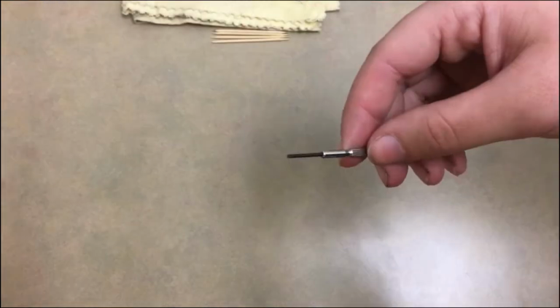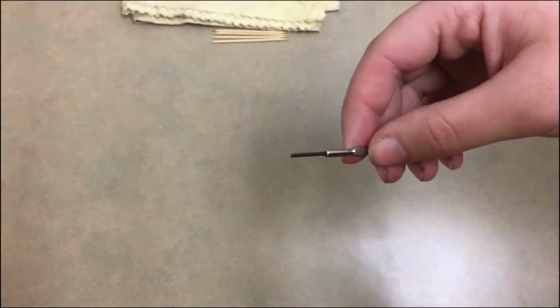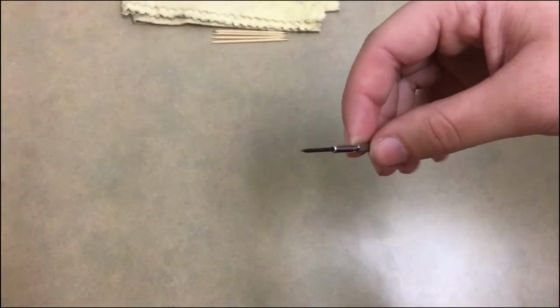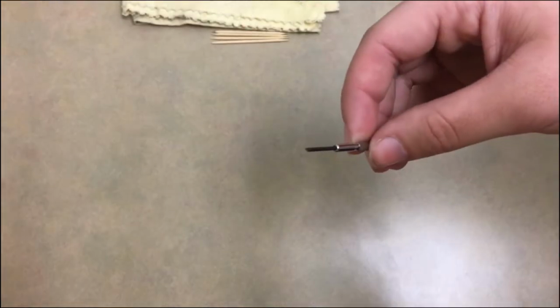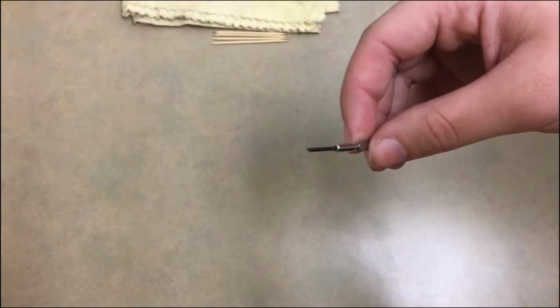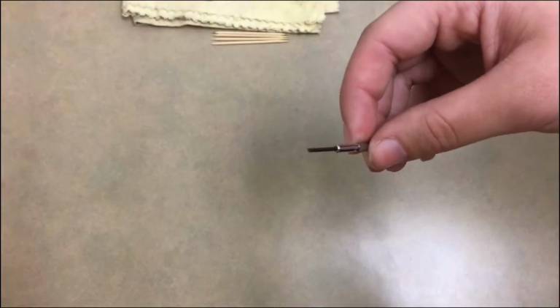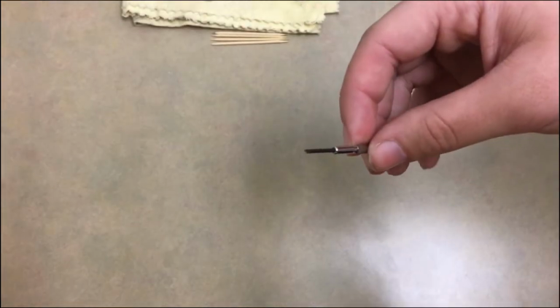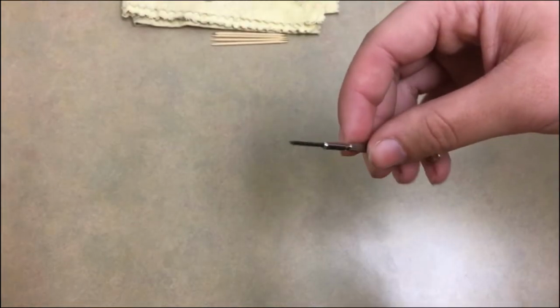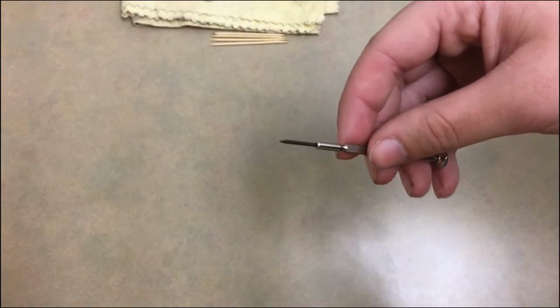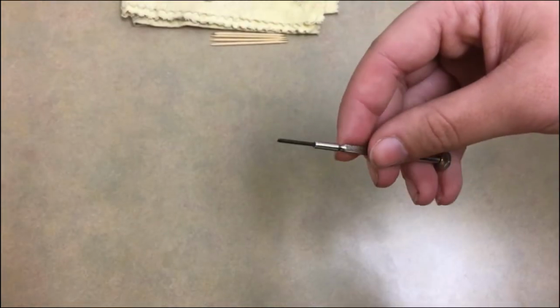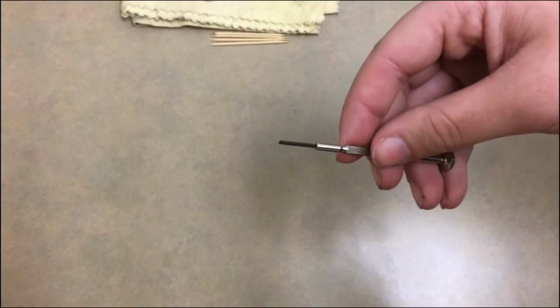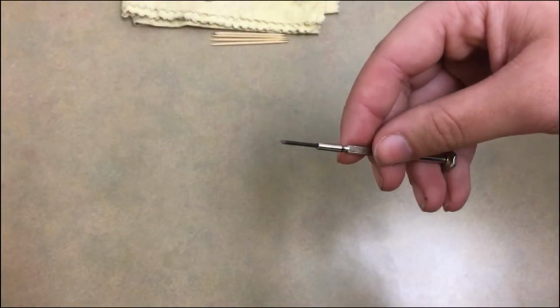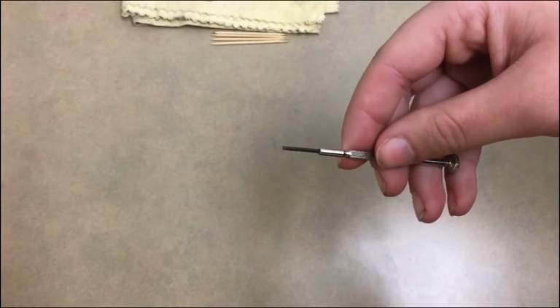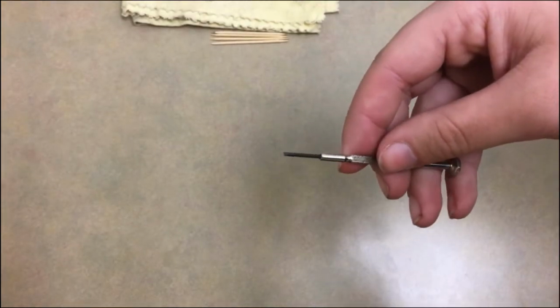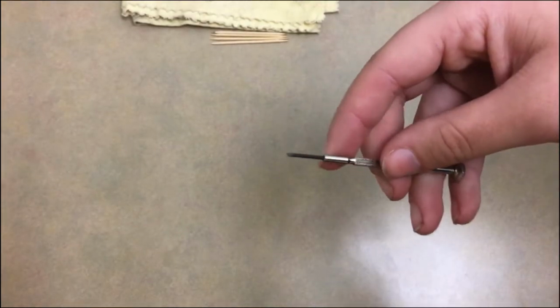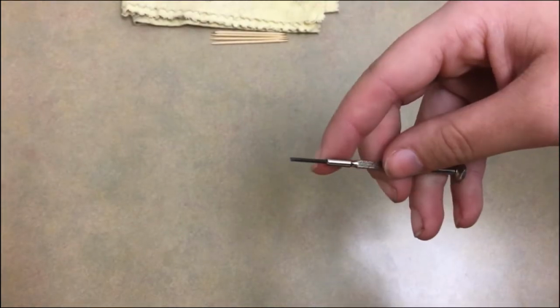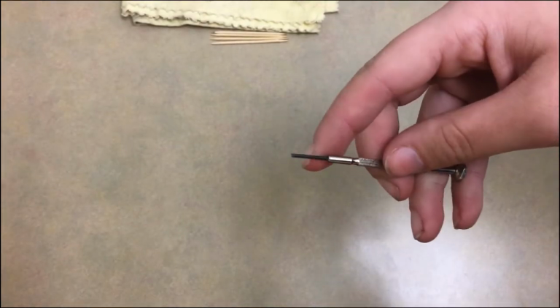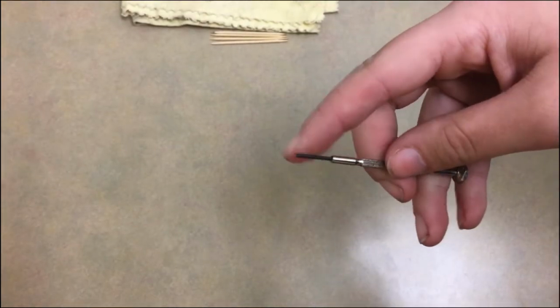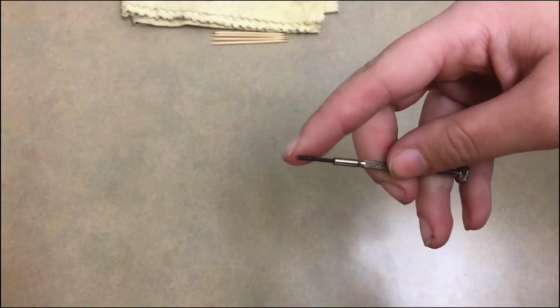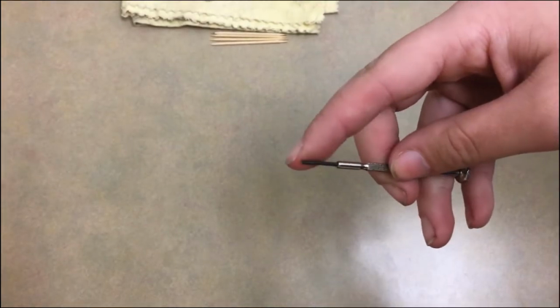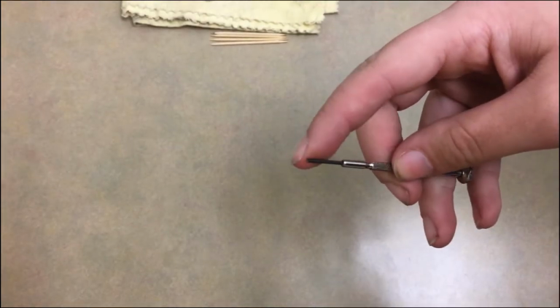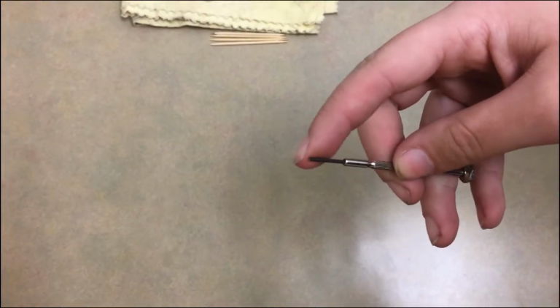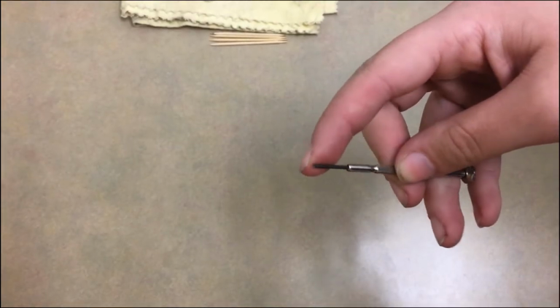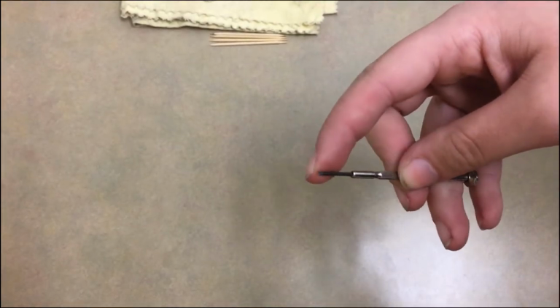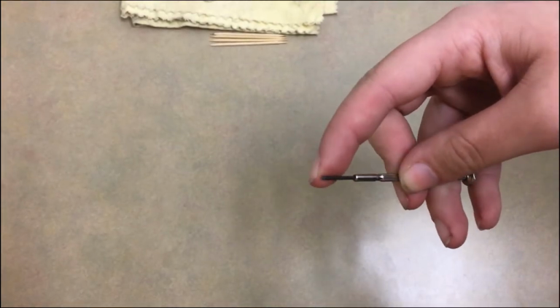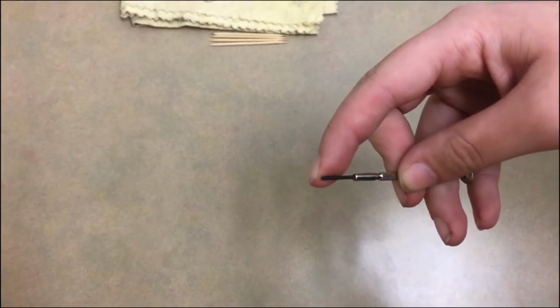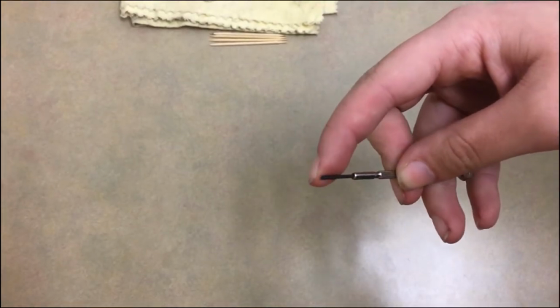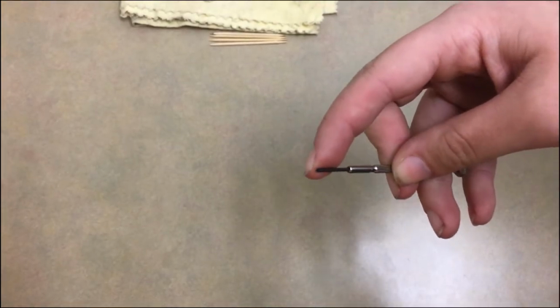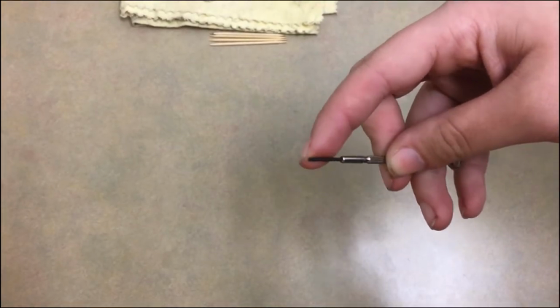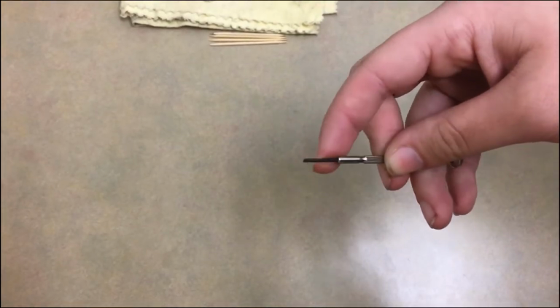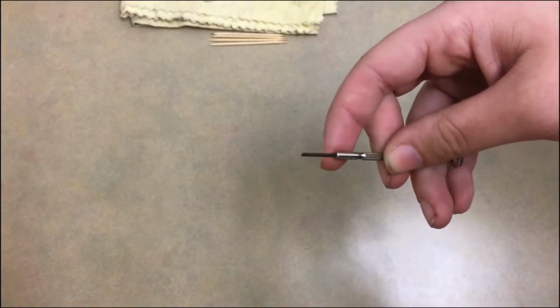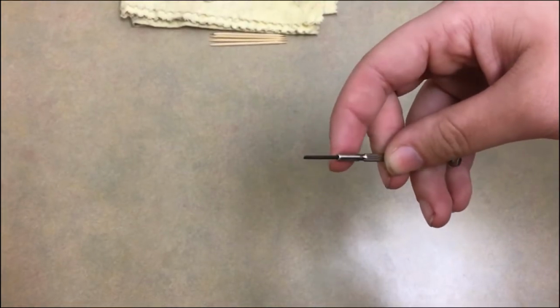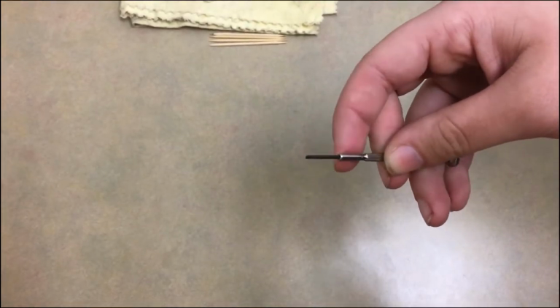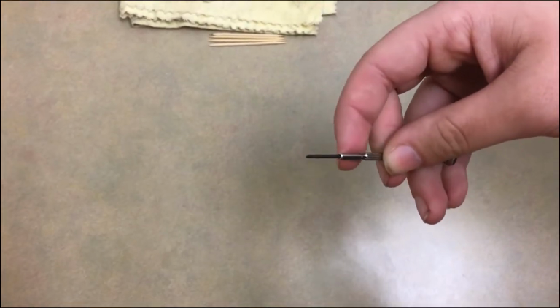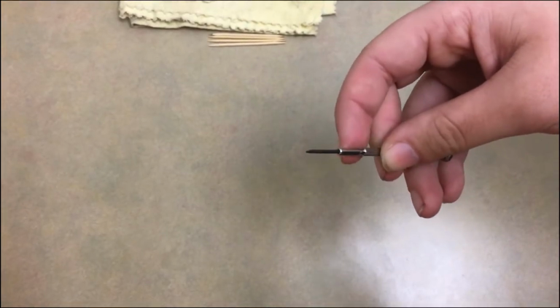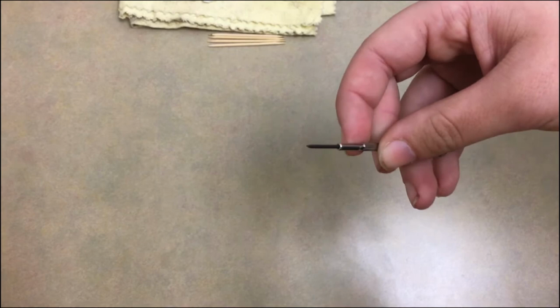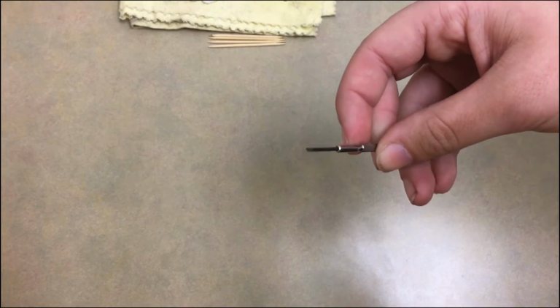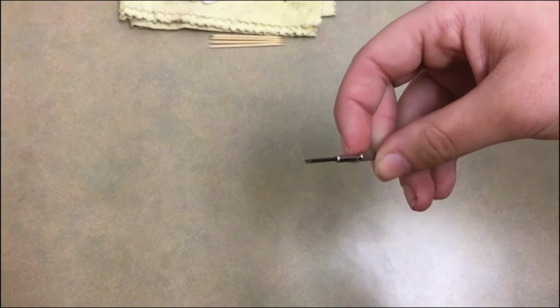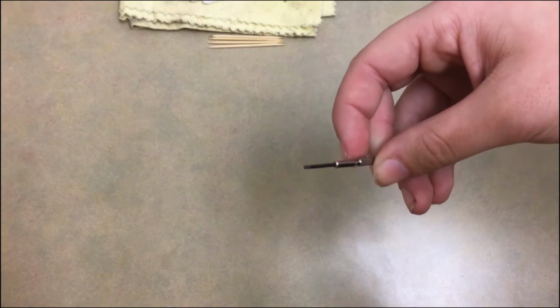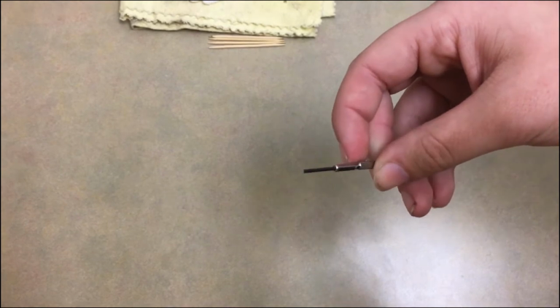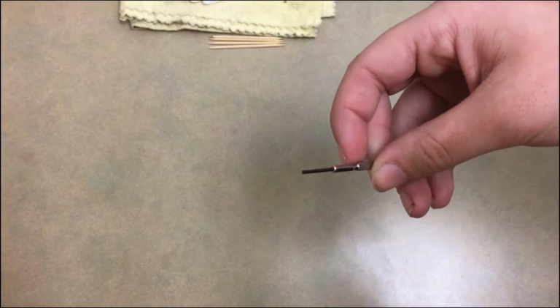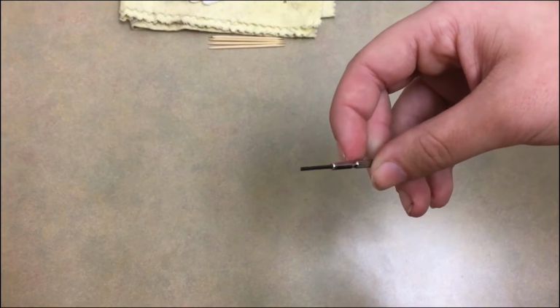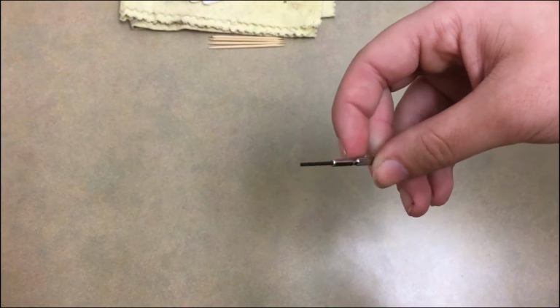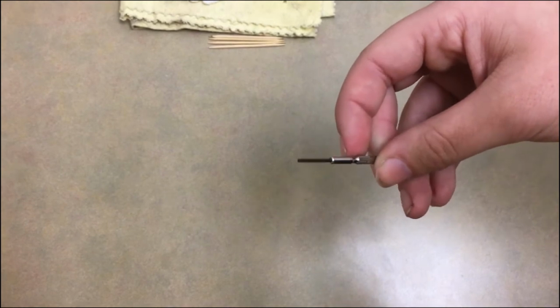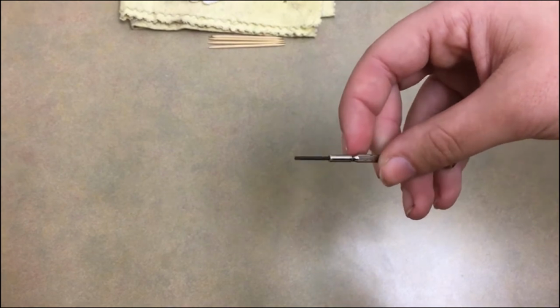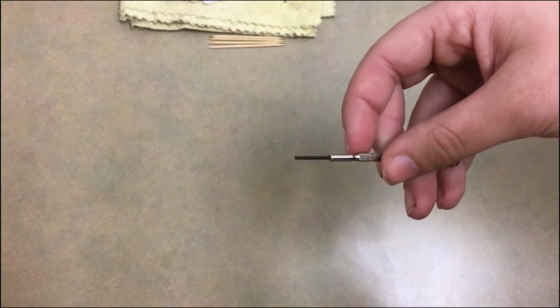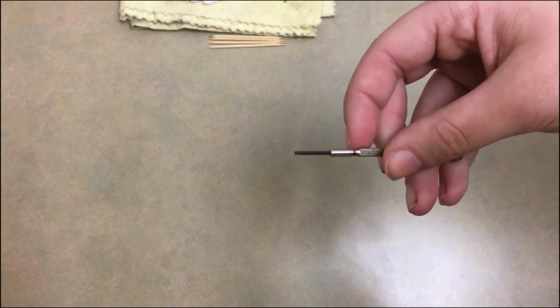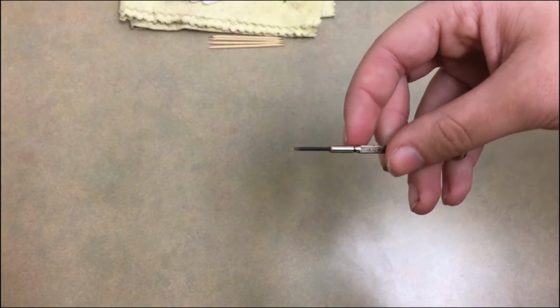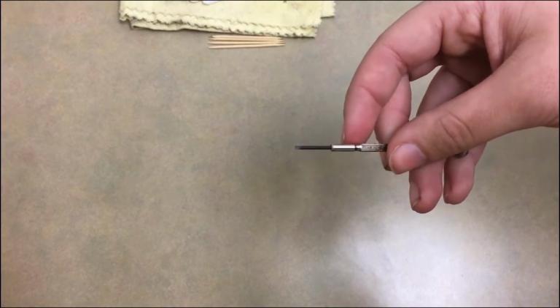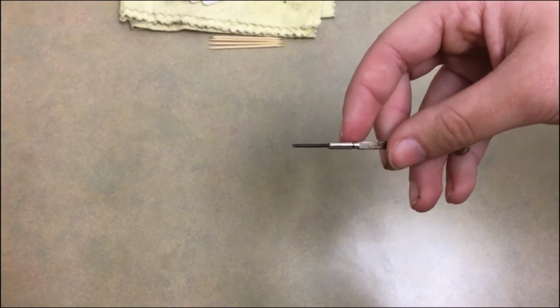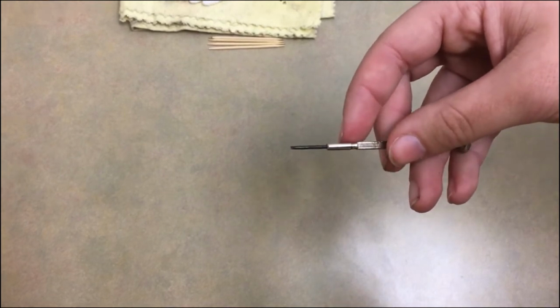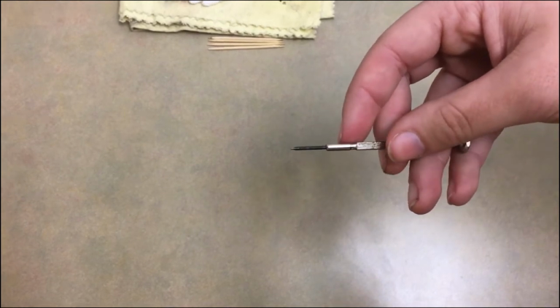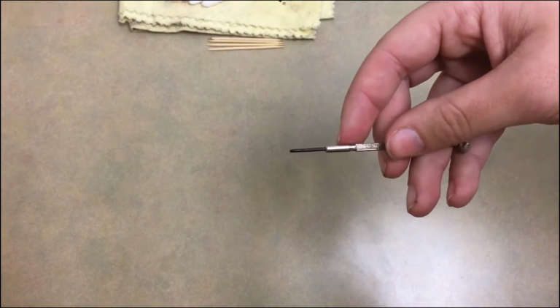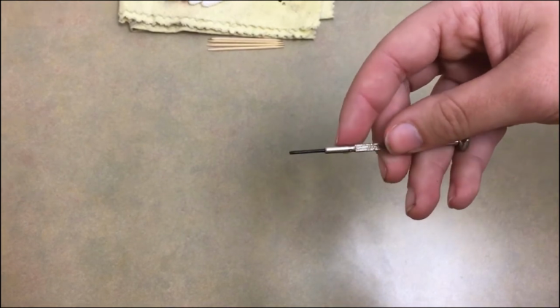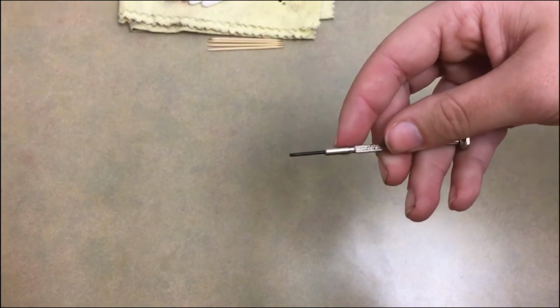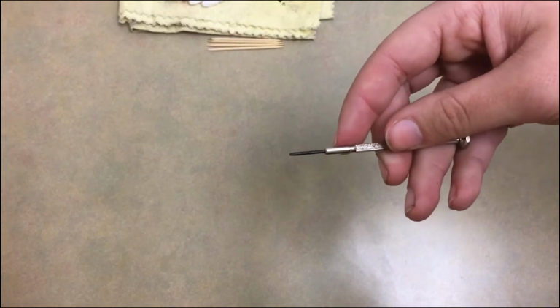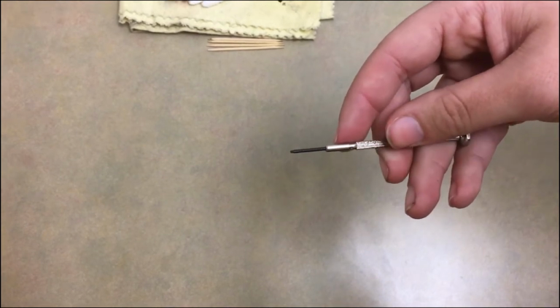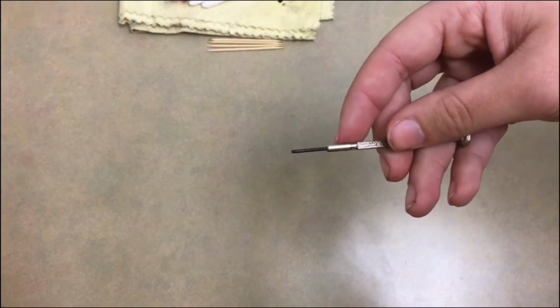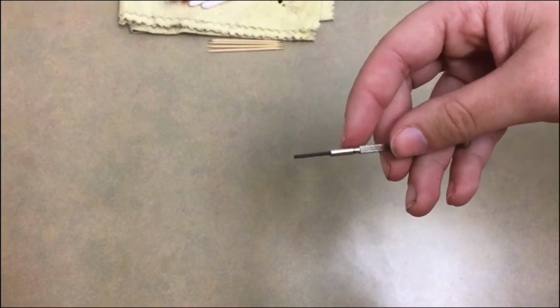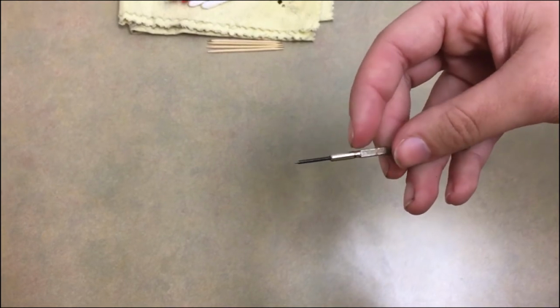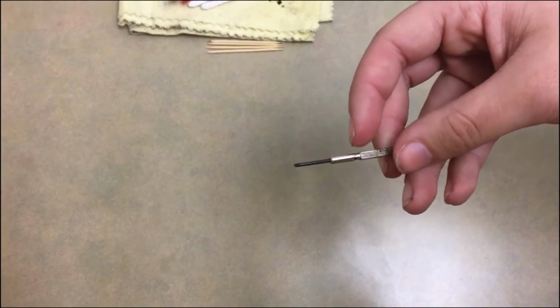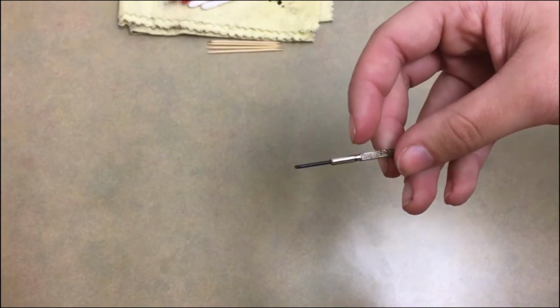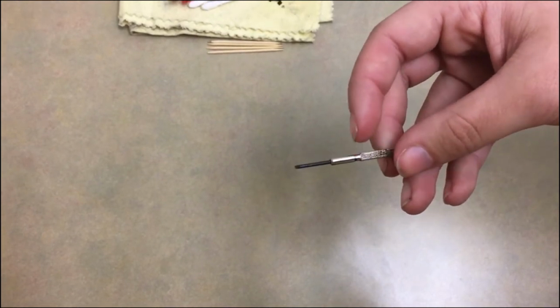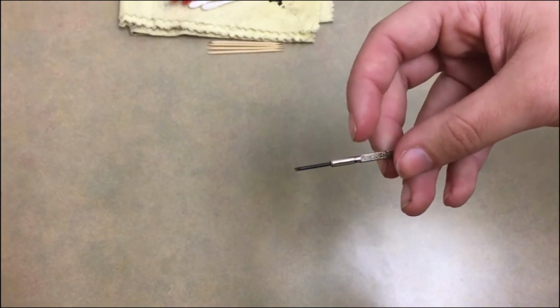Another good thing to have is a very small flat-head screwdriver to tighten any loose screws that may be on your clarinet.